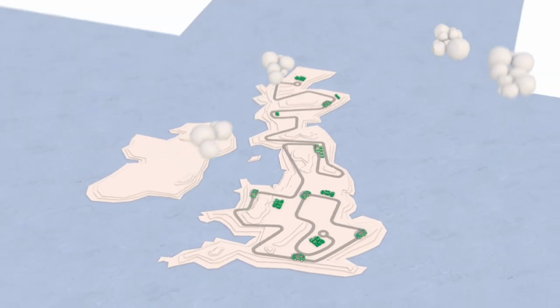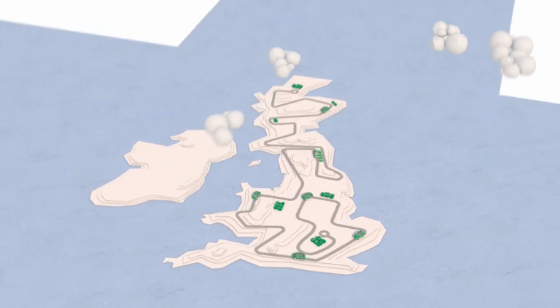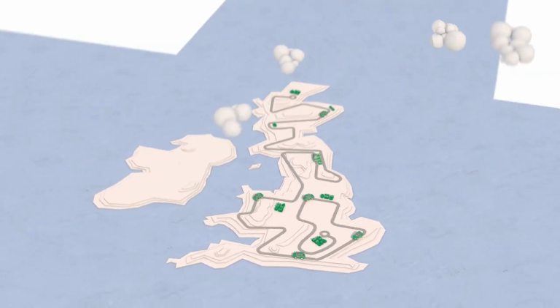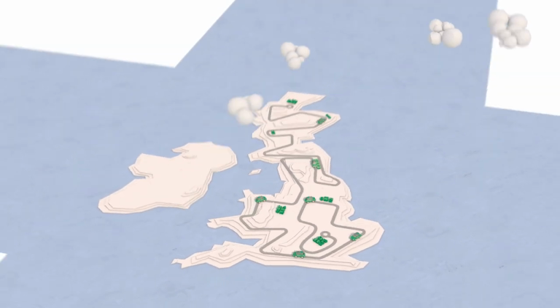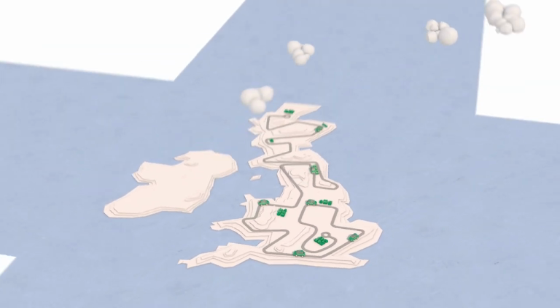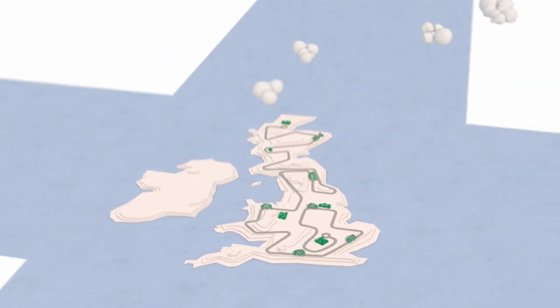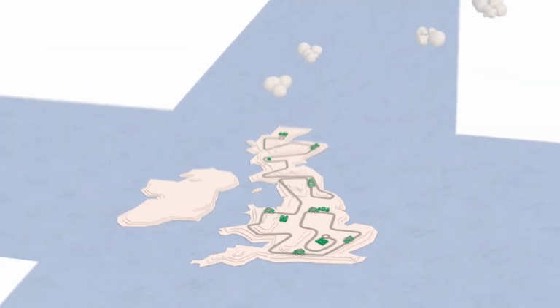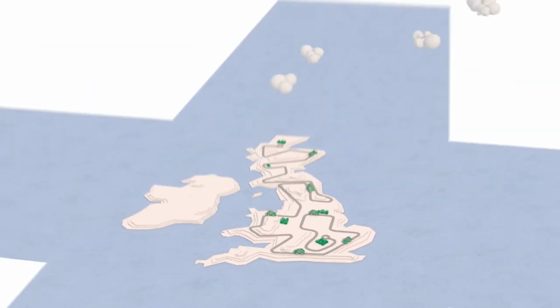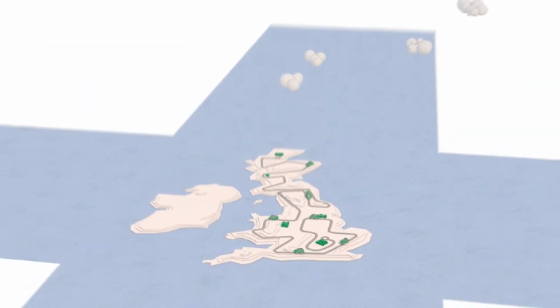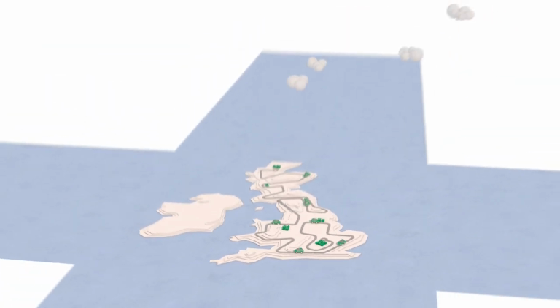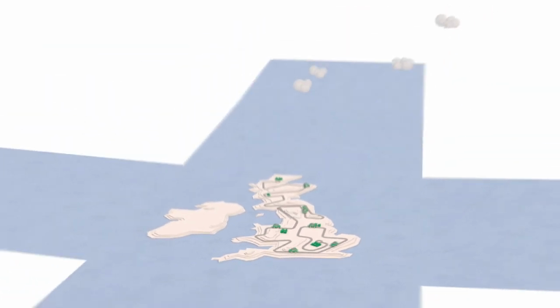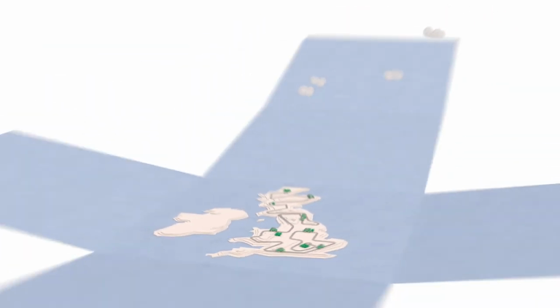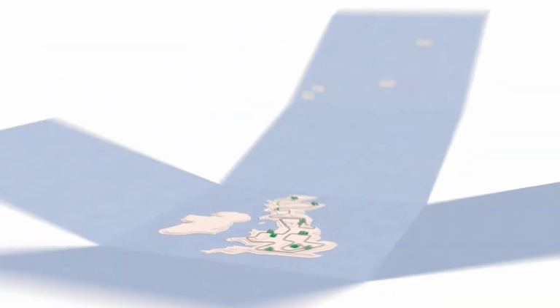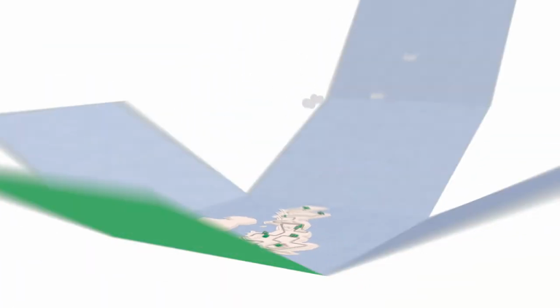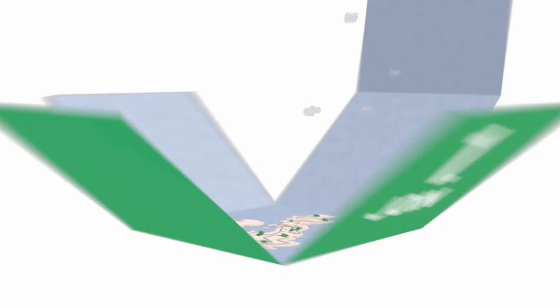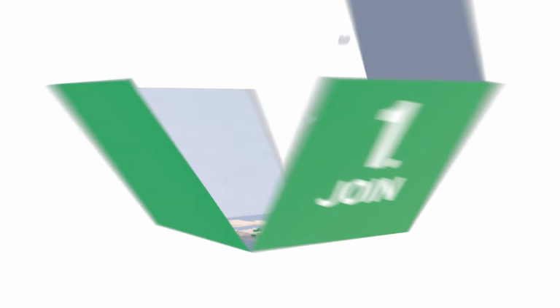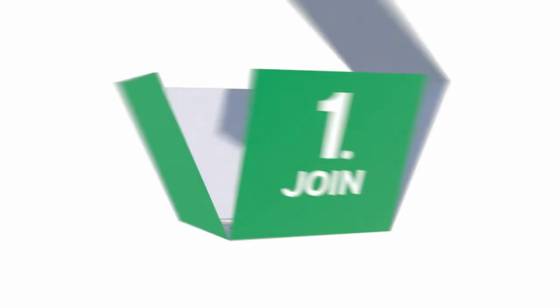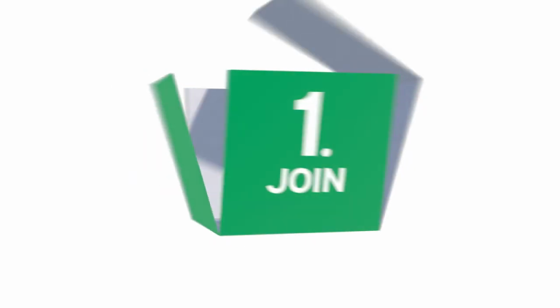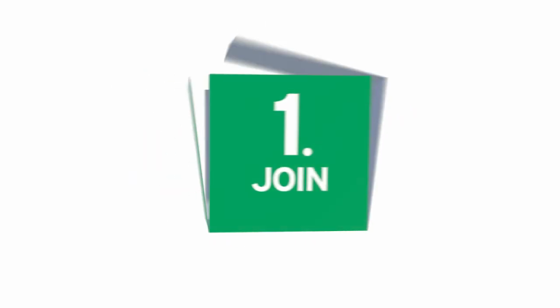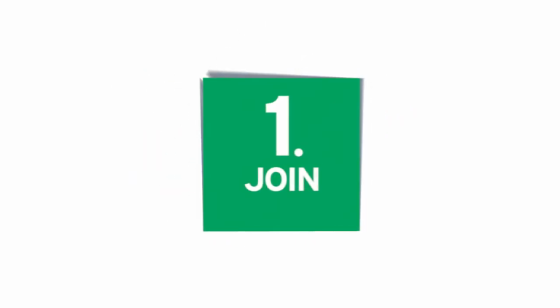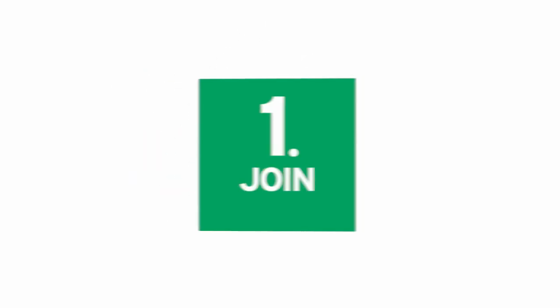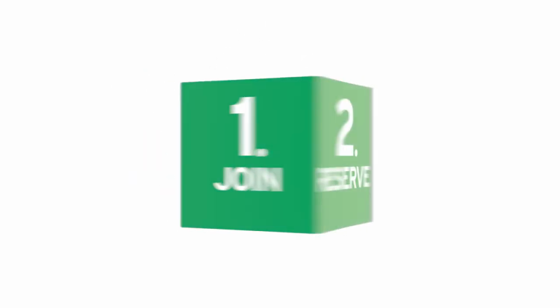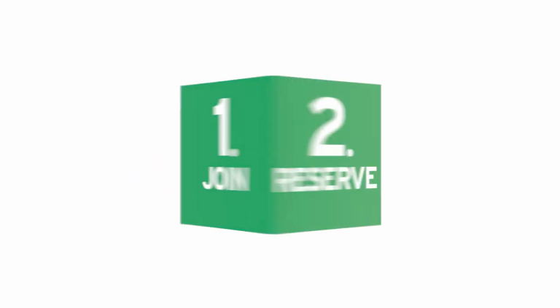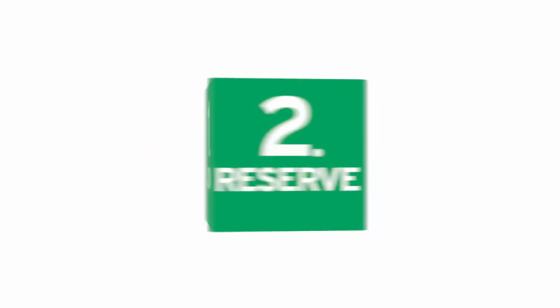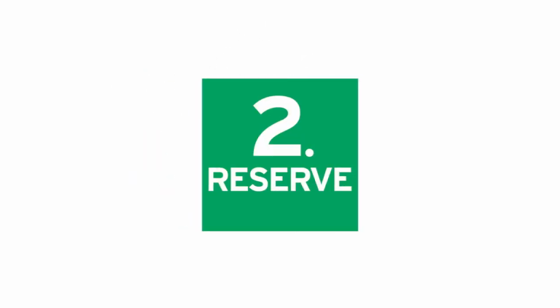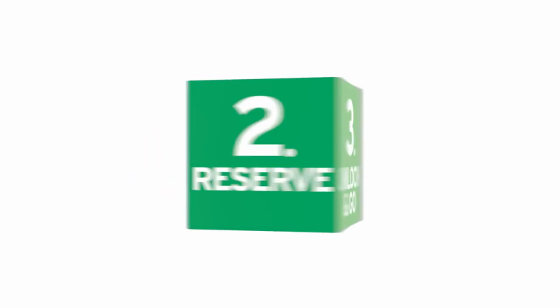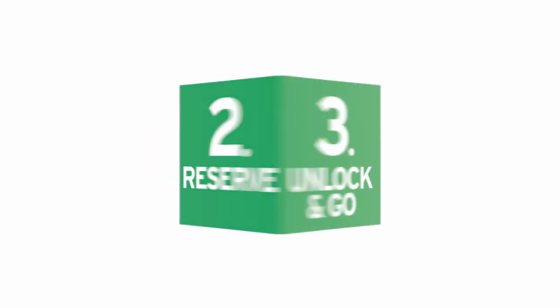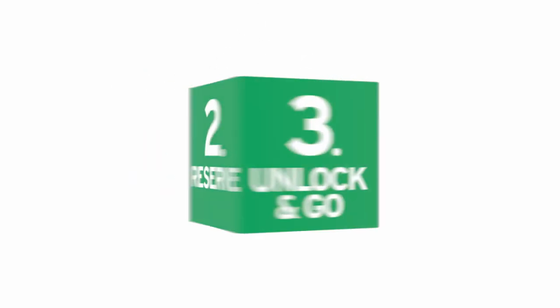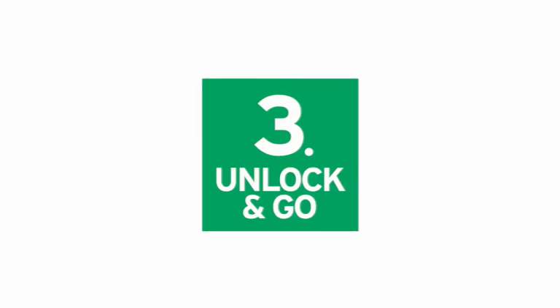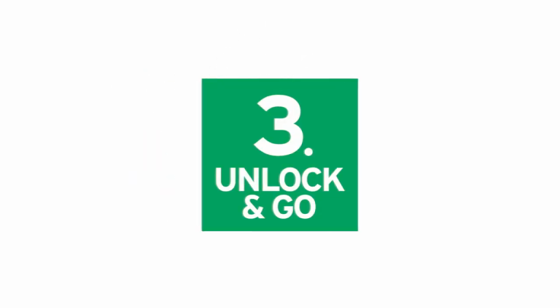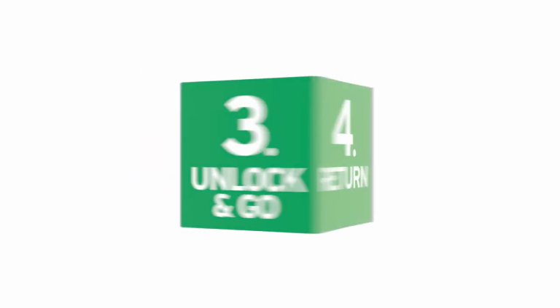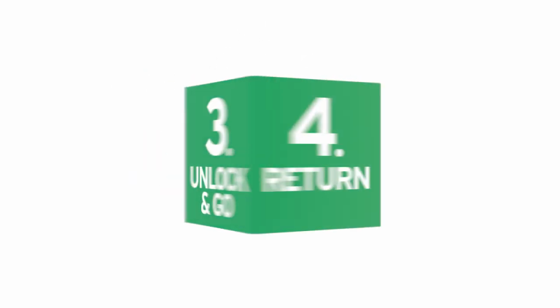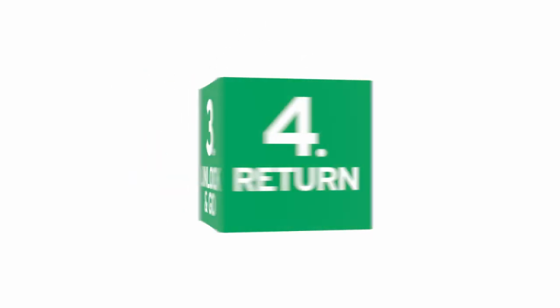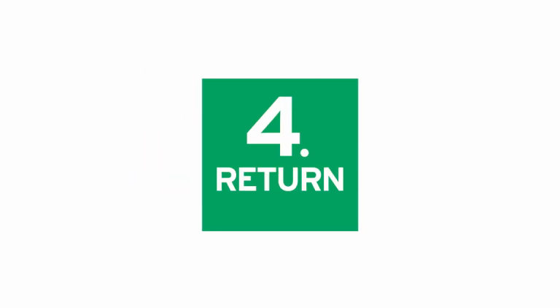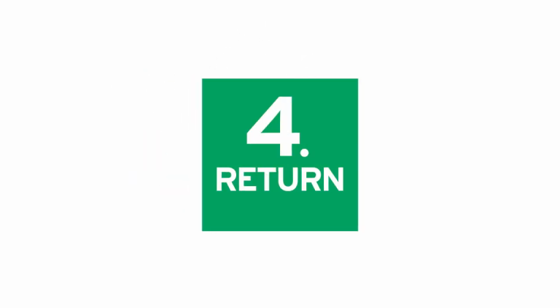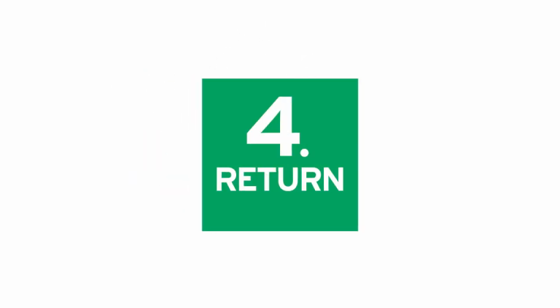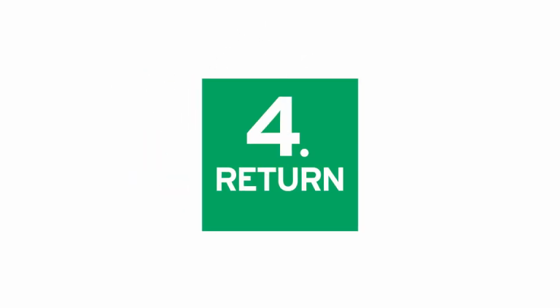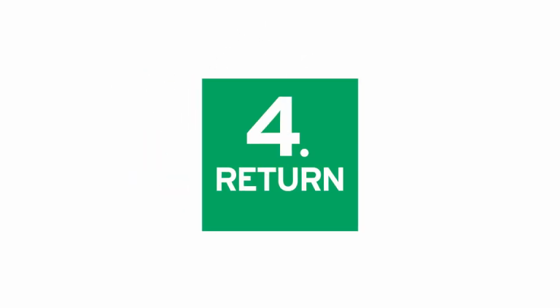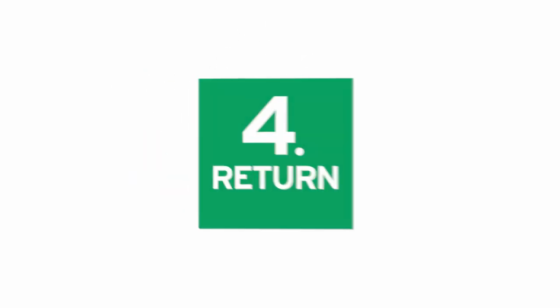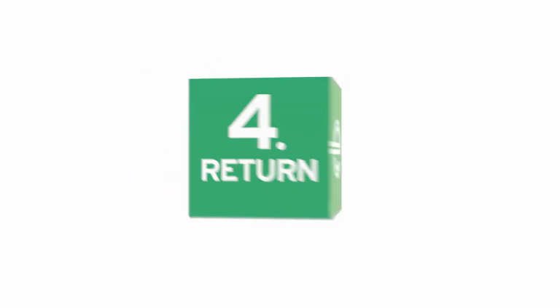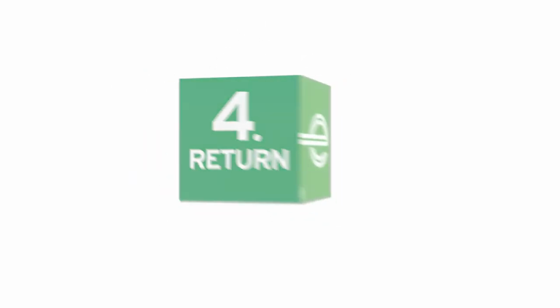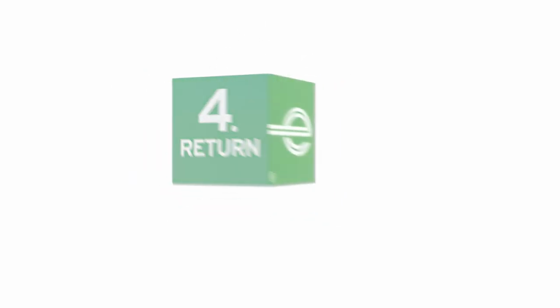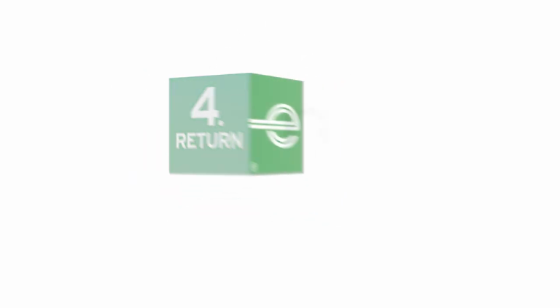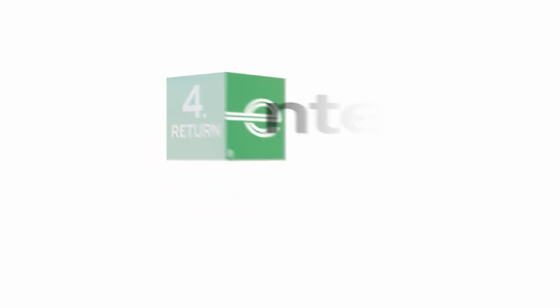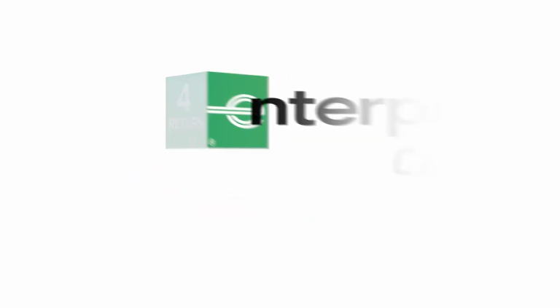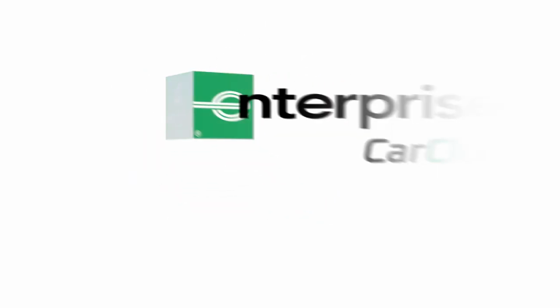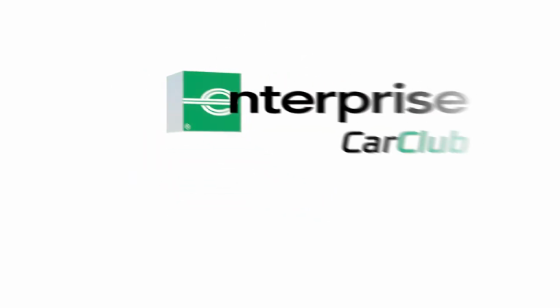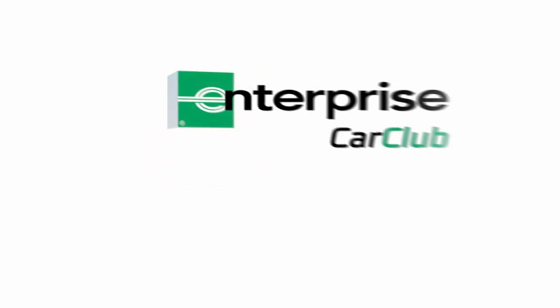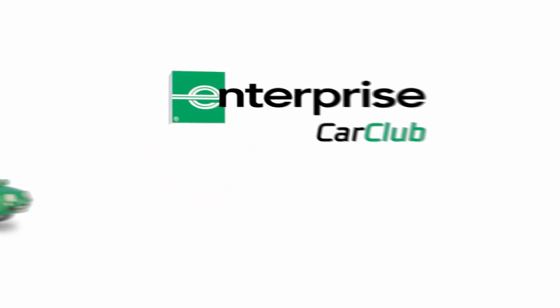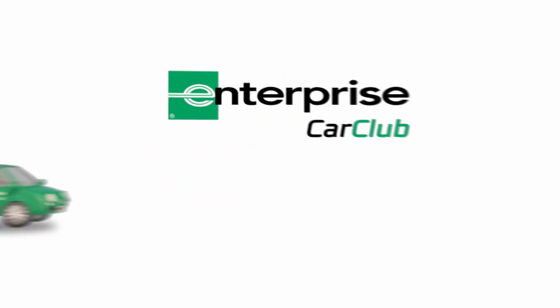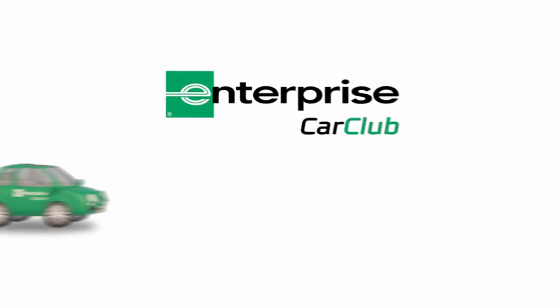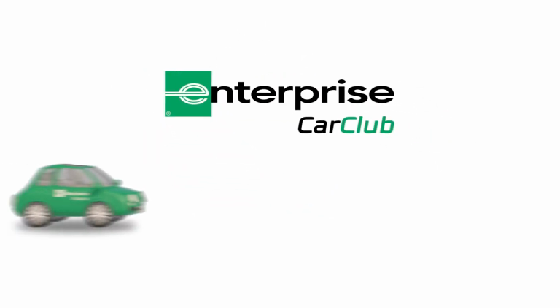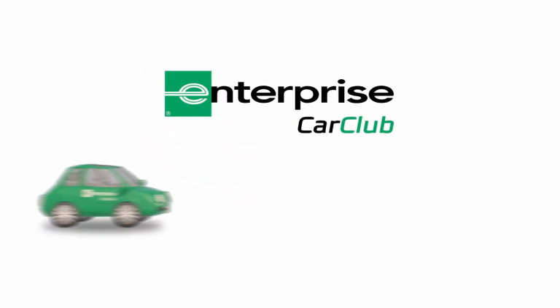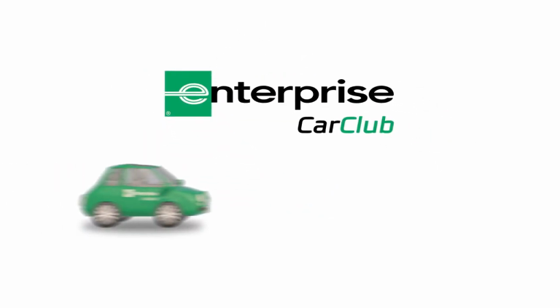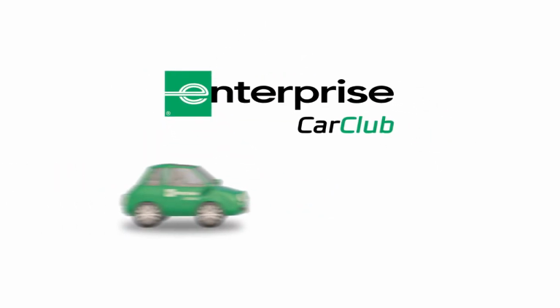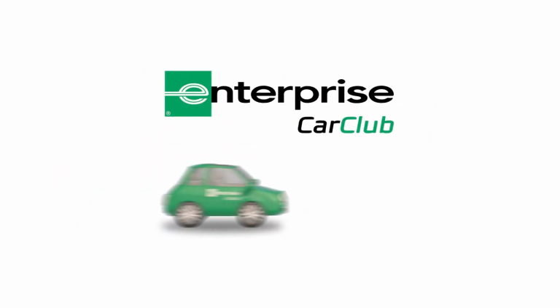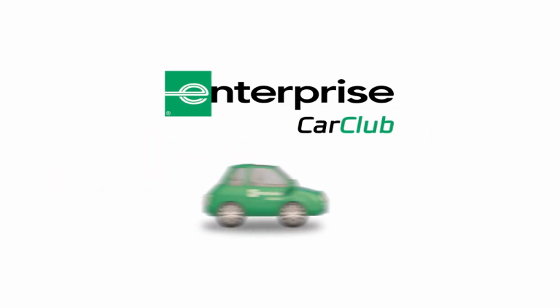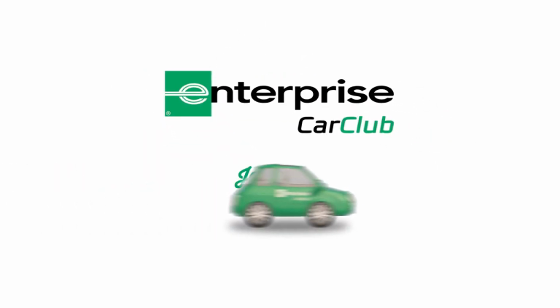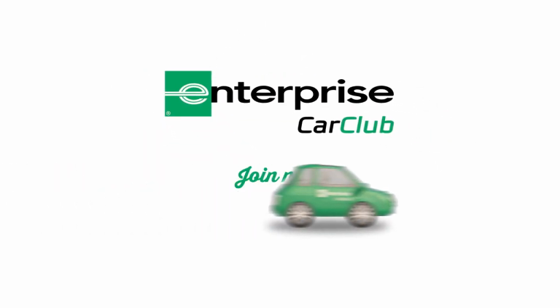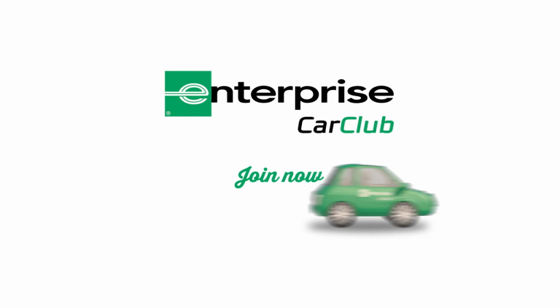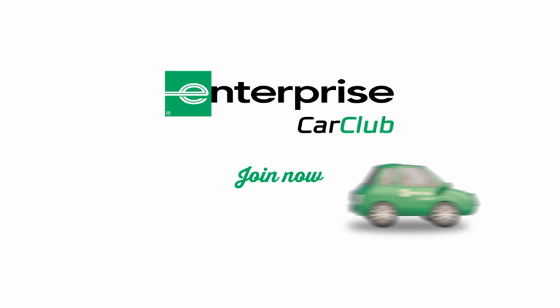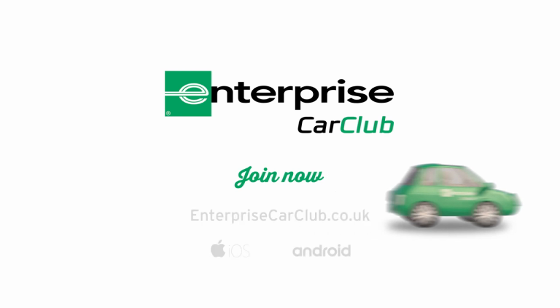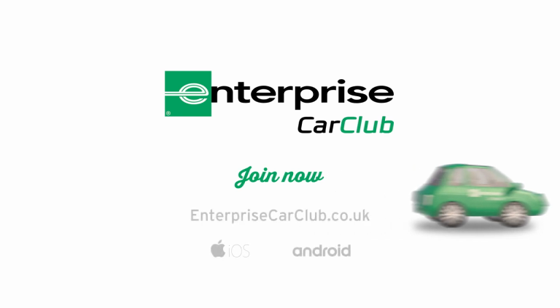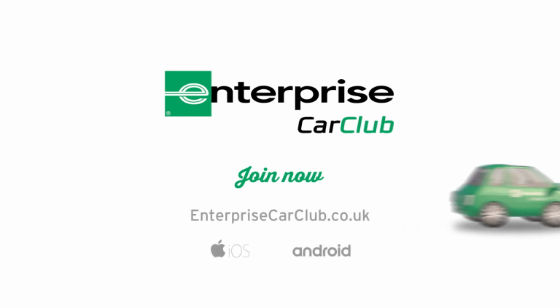See? It's as easy as one, two, three, four. Enterprise Car Club. Join now.